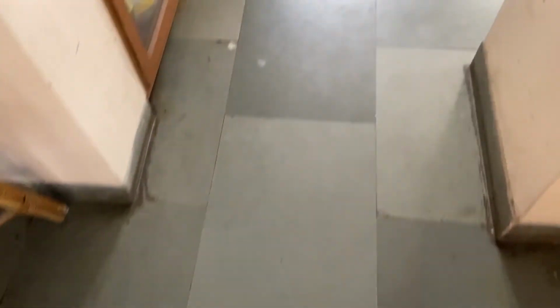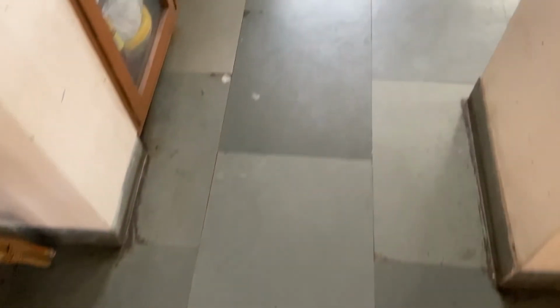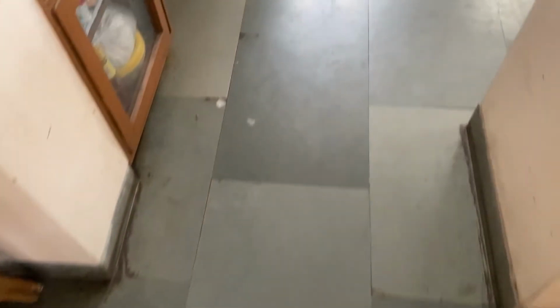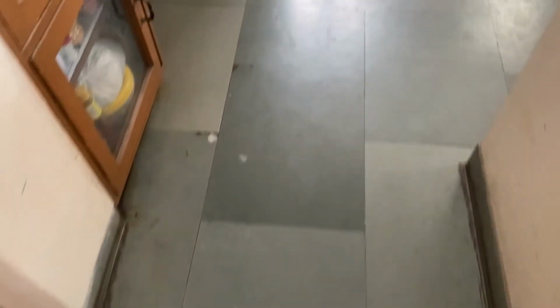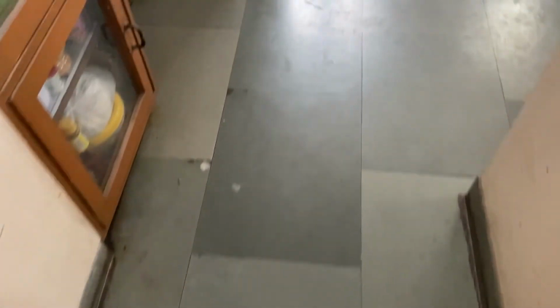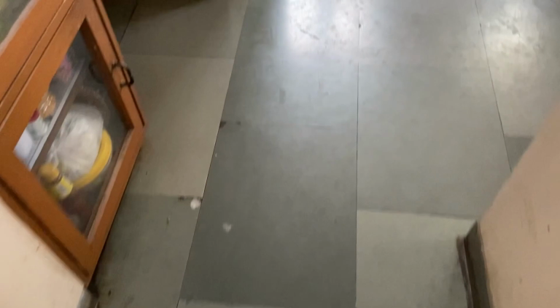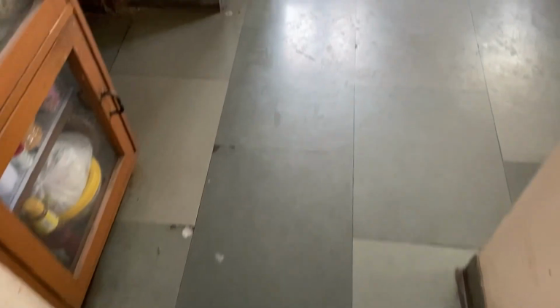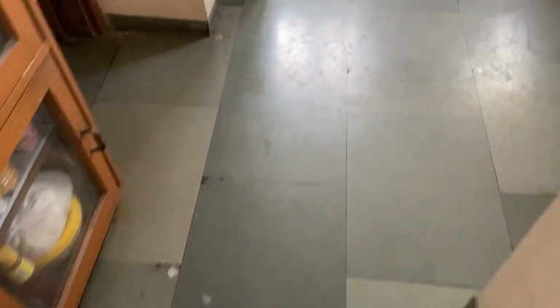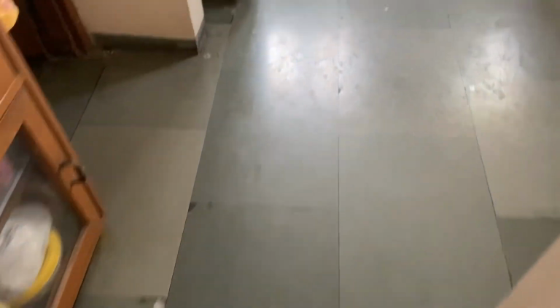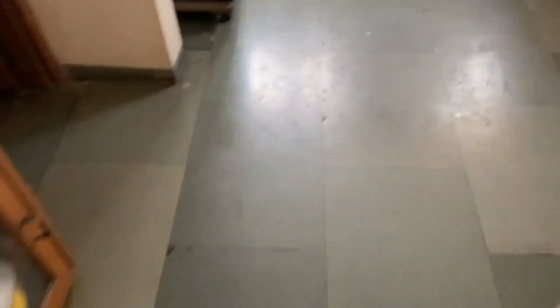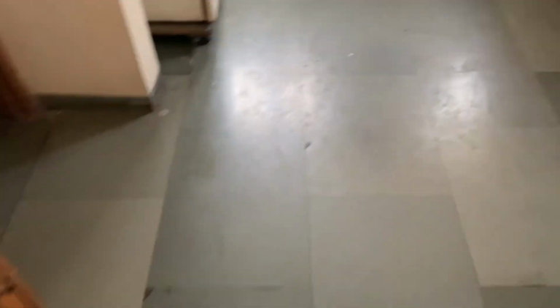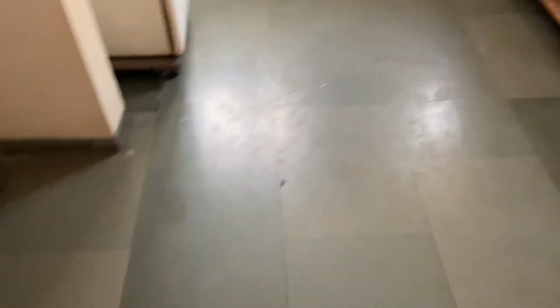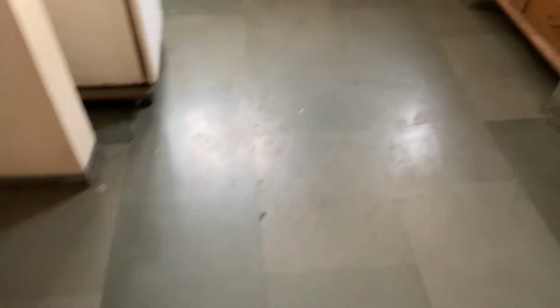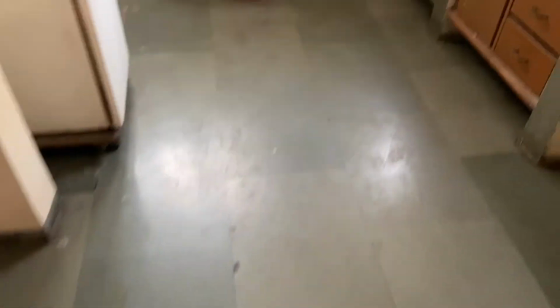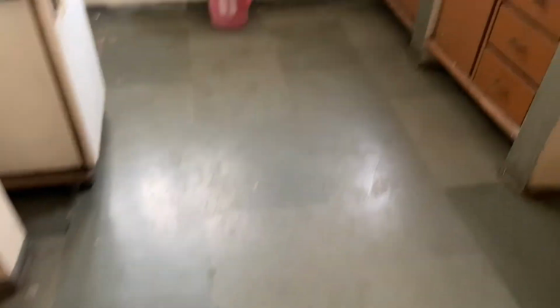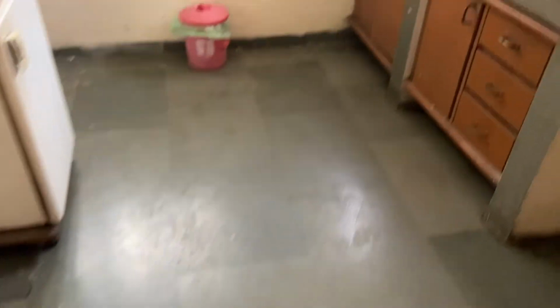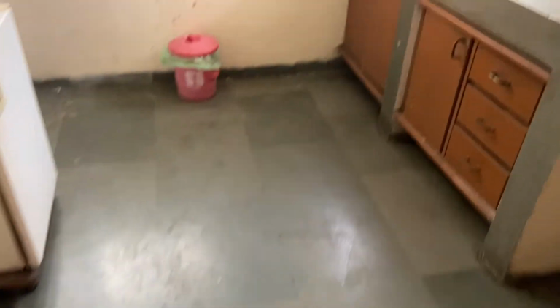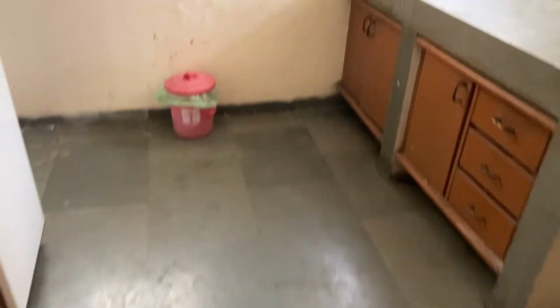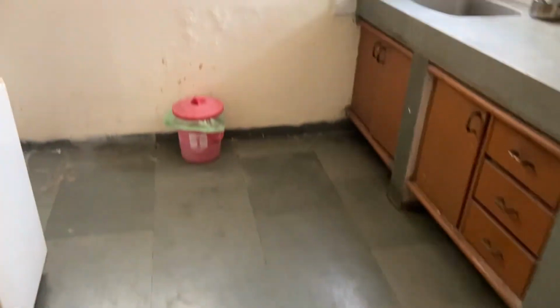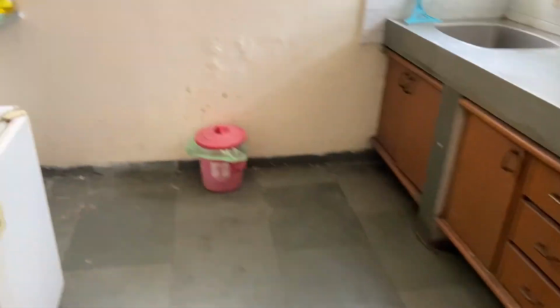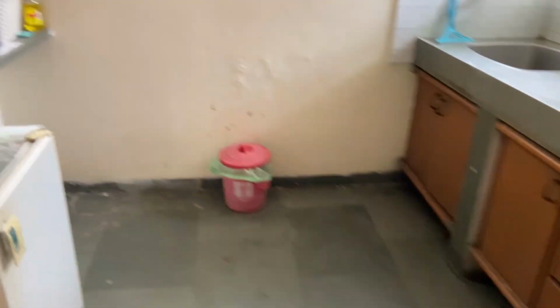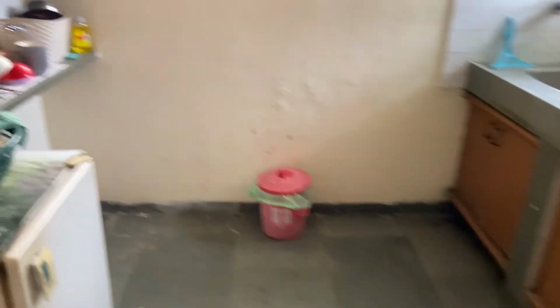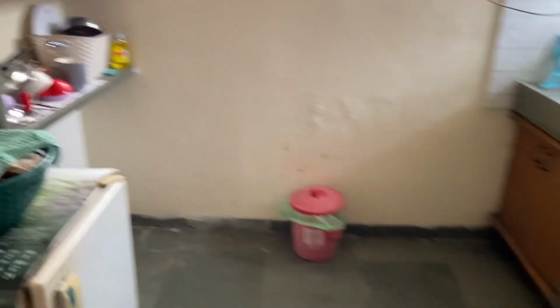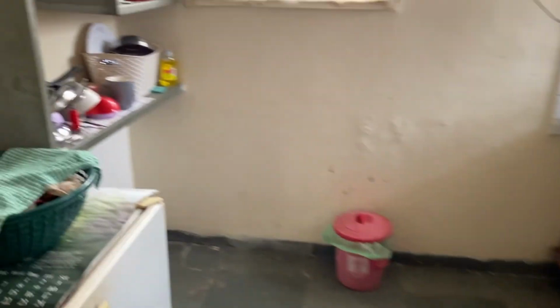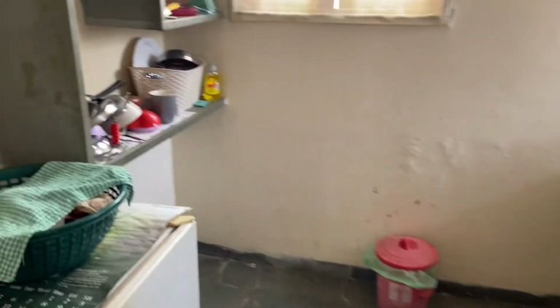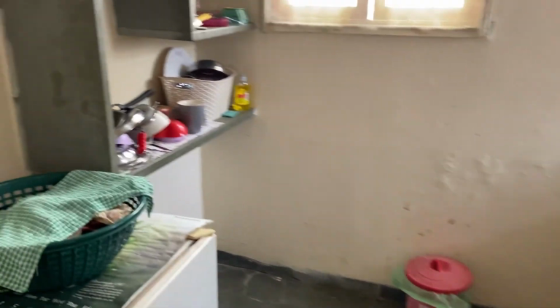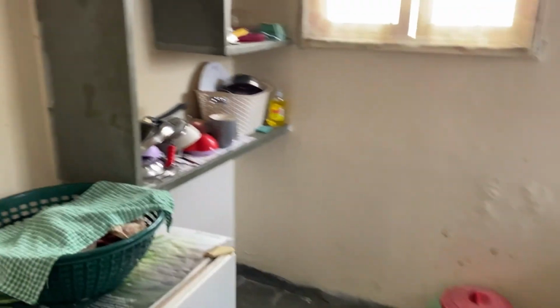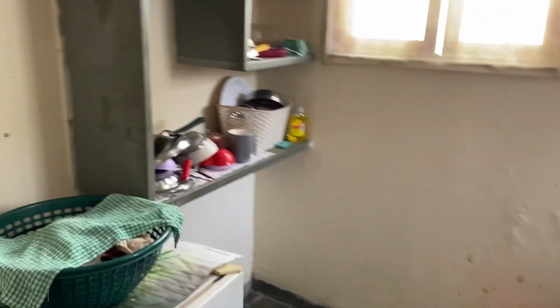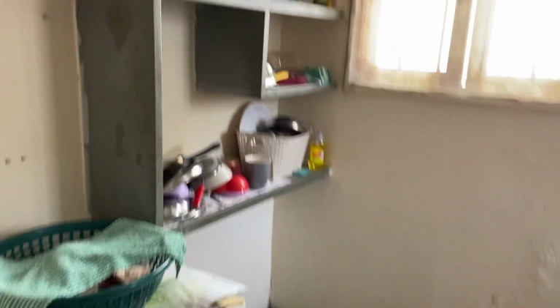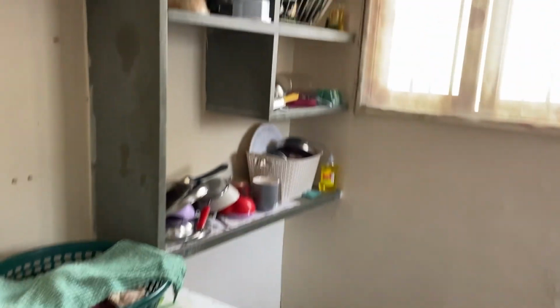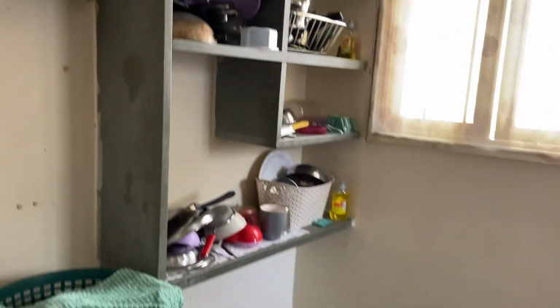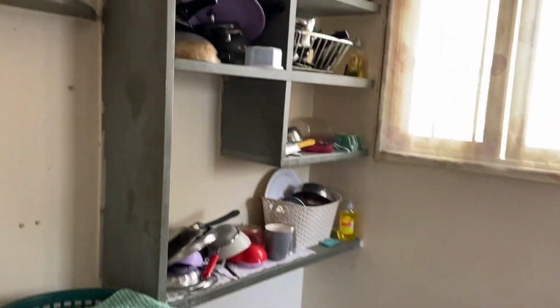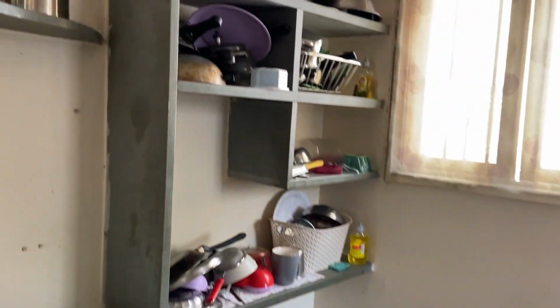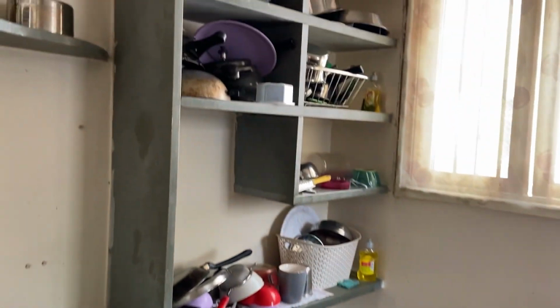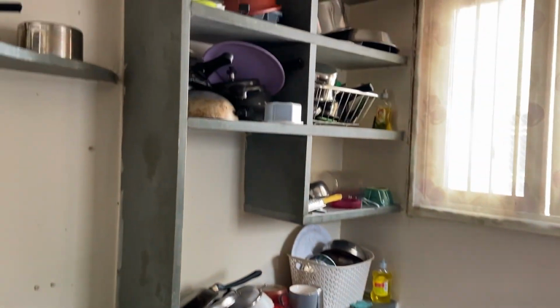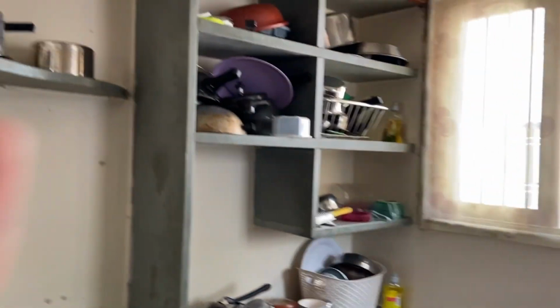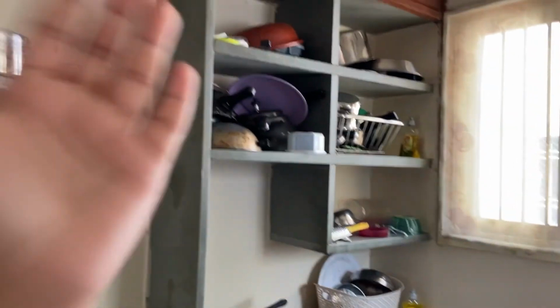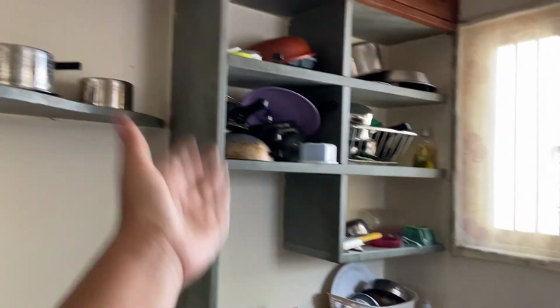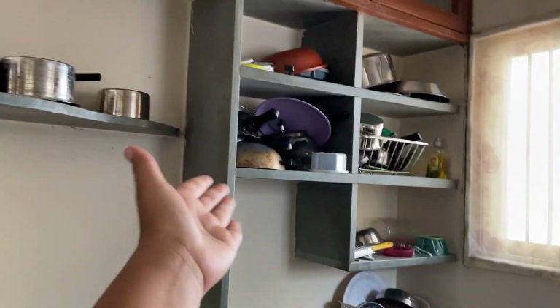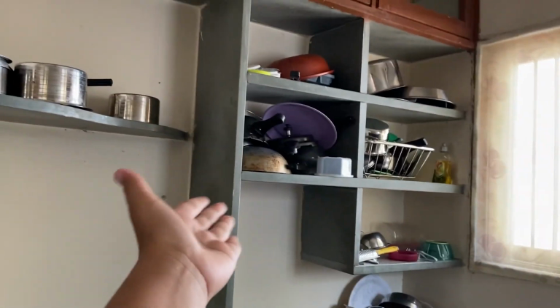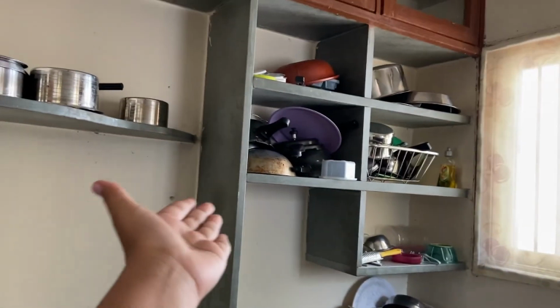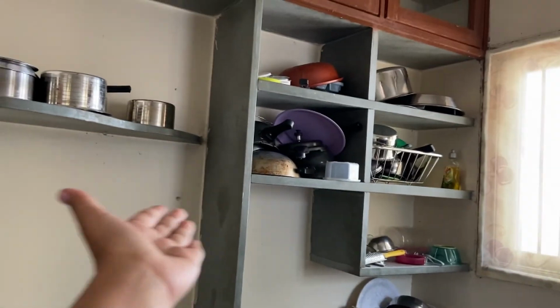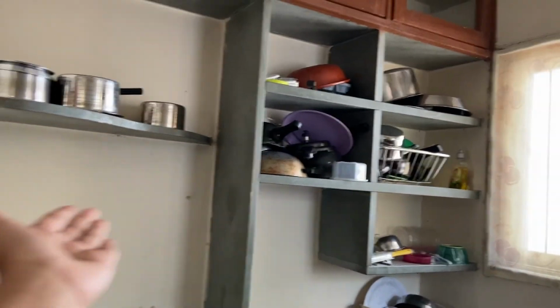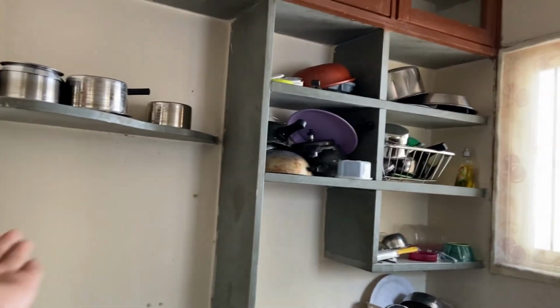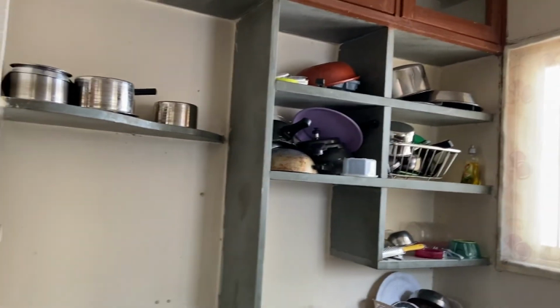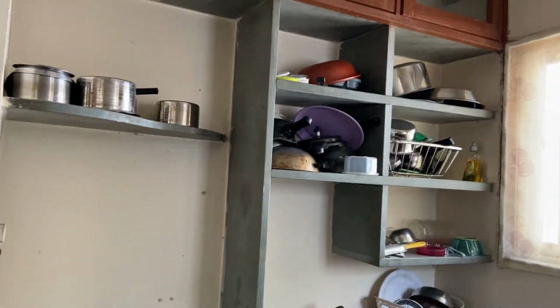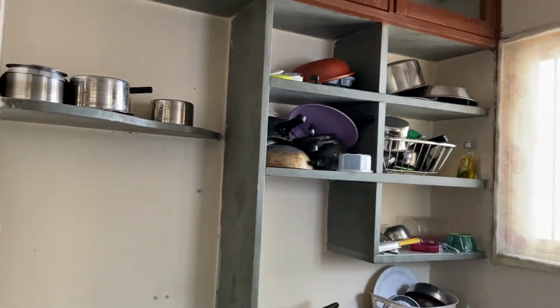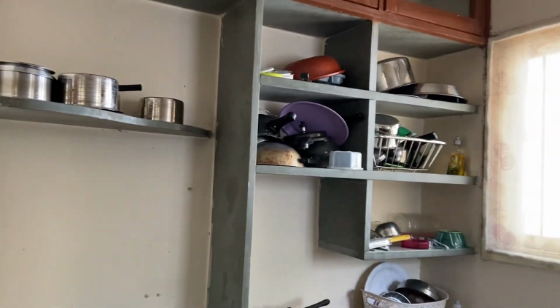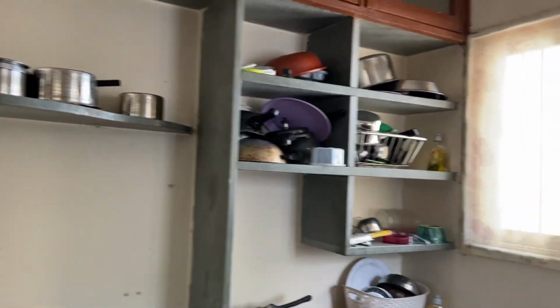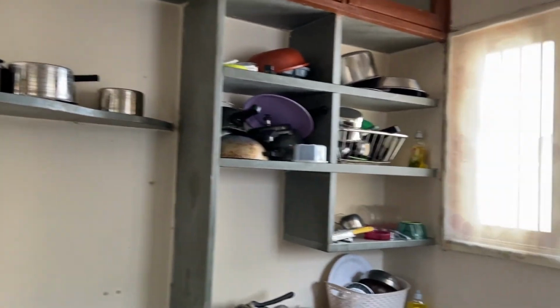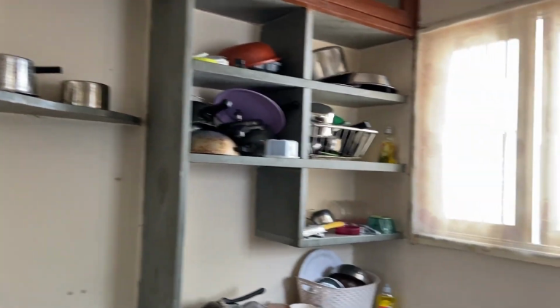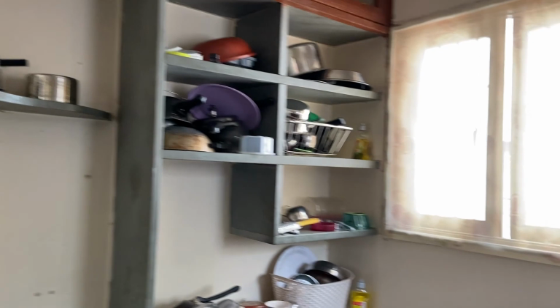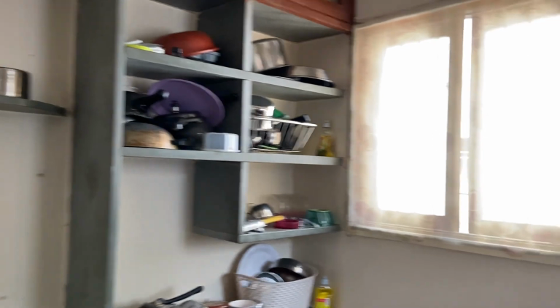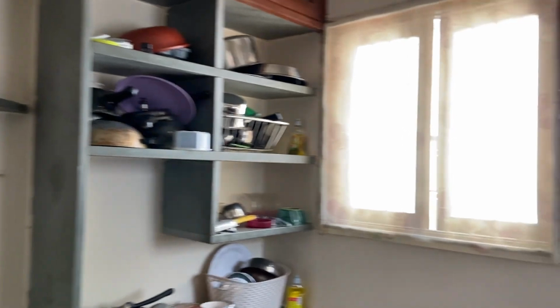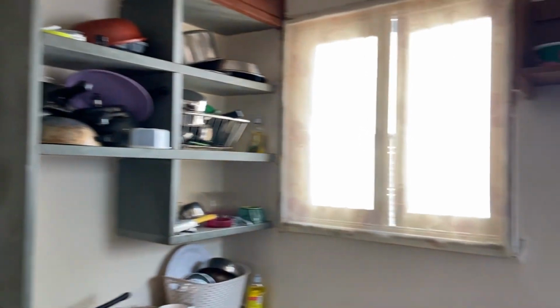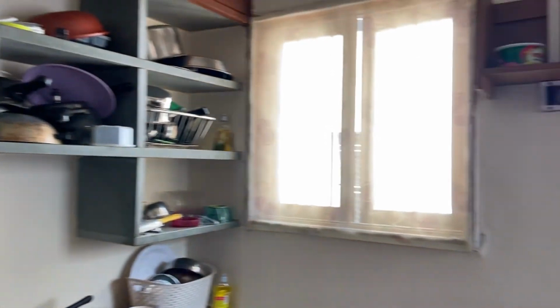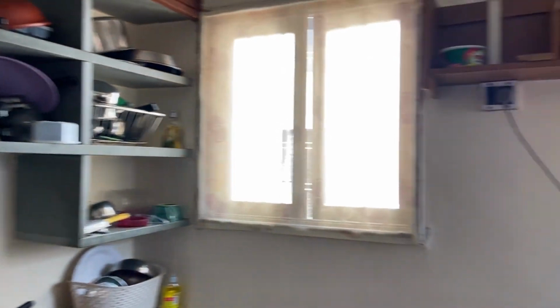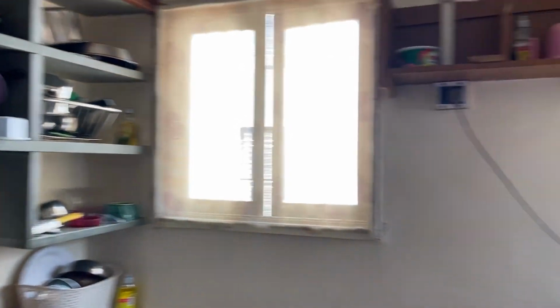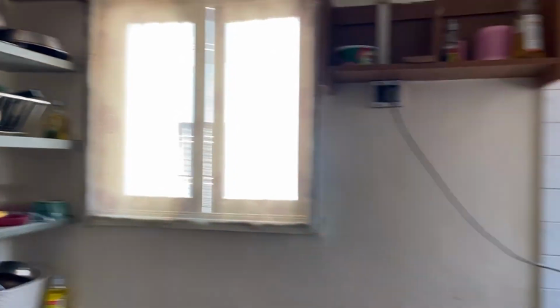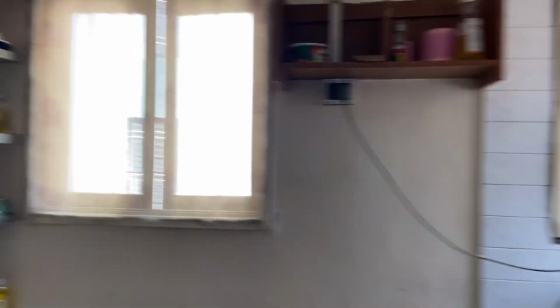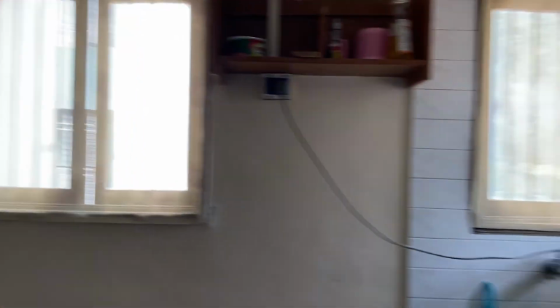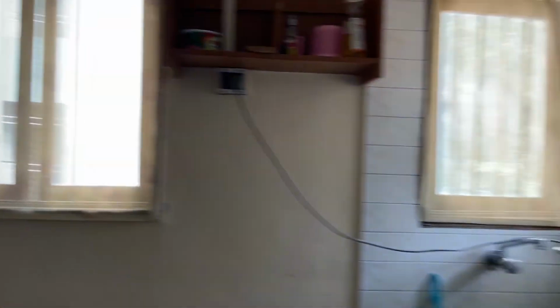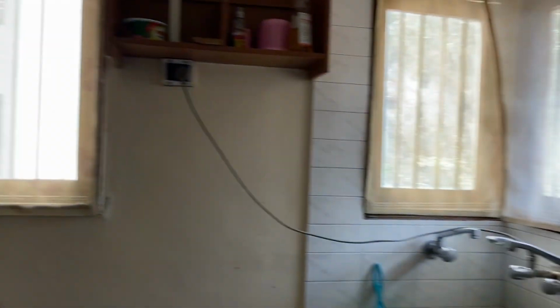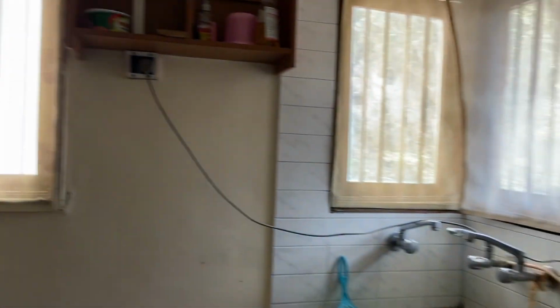This is the kitchen, which is quite messy, but I'll just show you the overview. There are utensils everywhere — please ignore the mess.